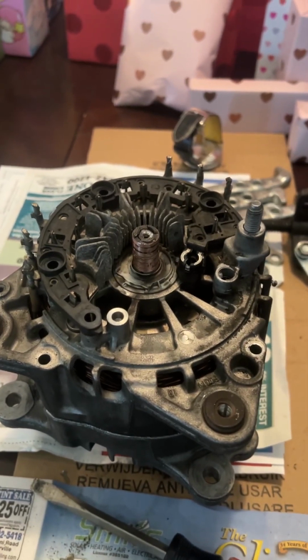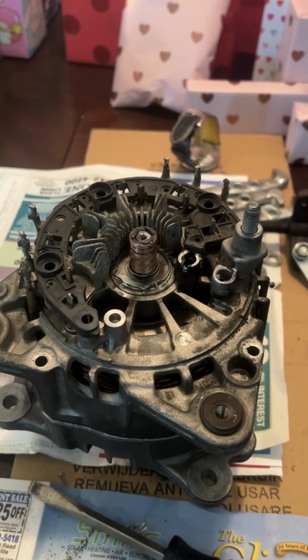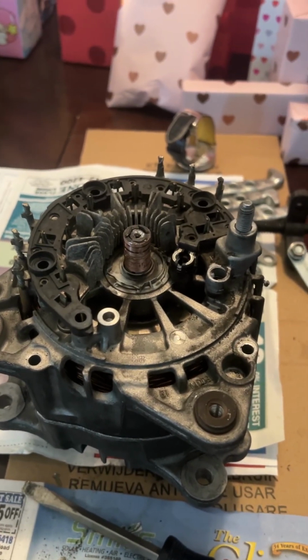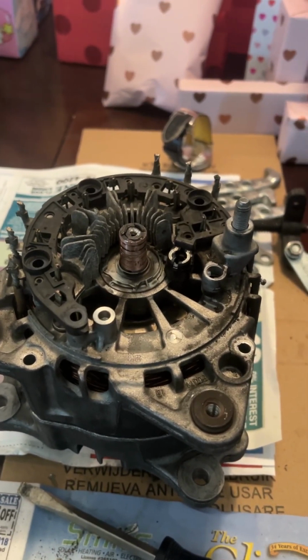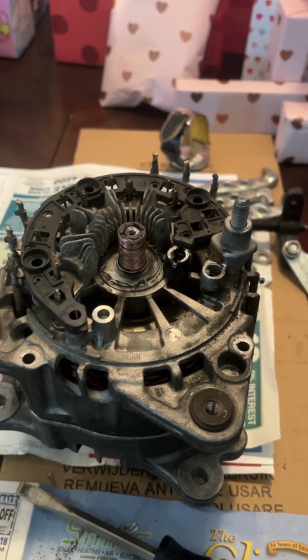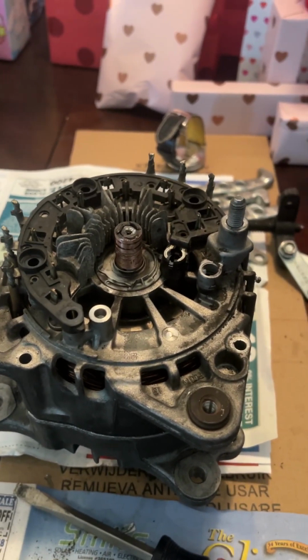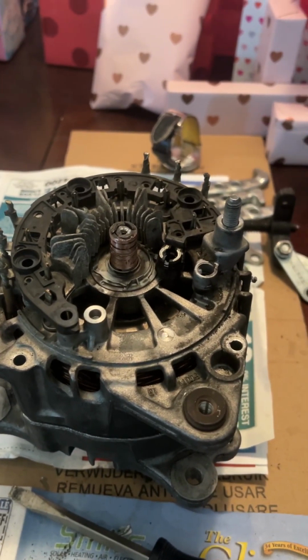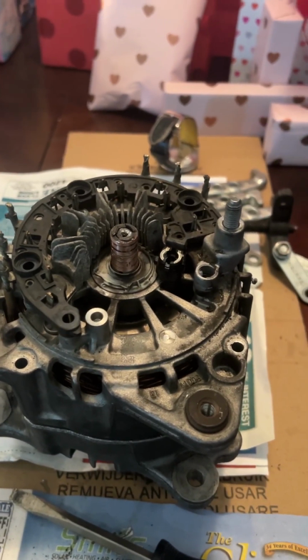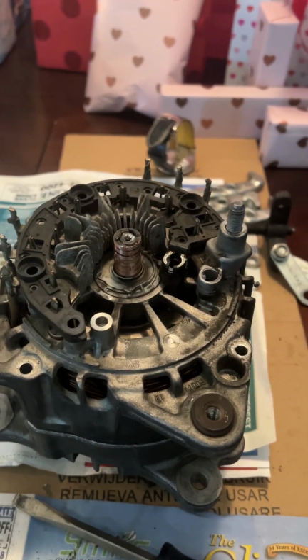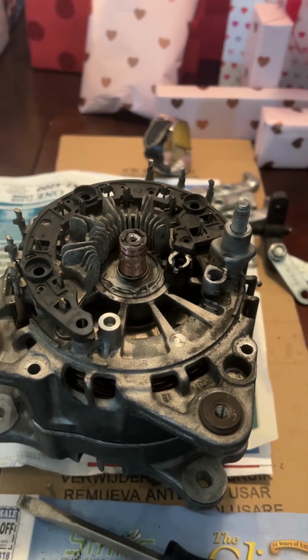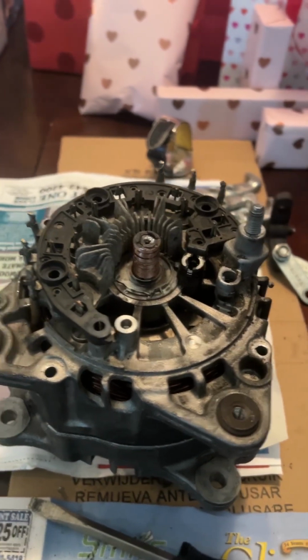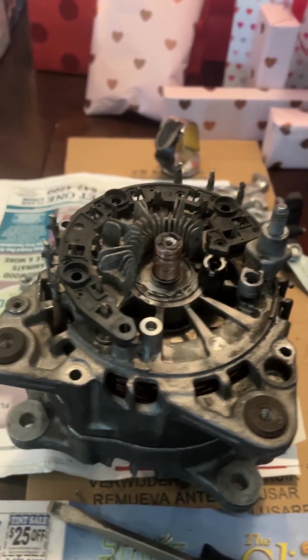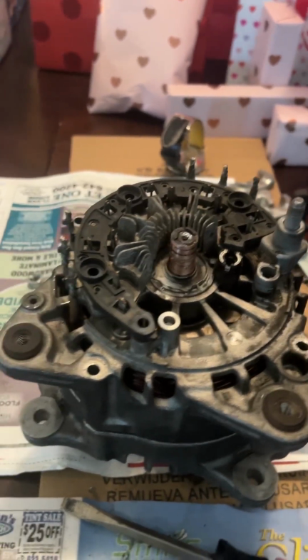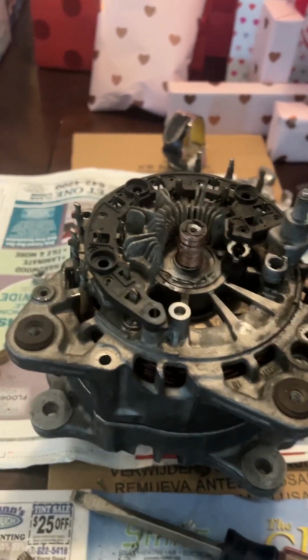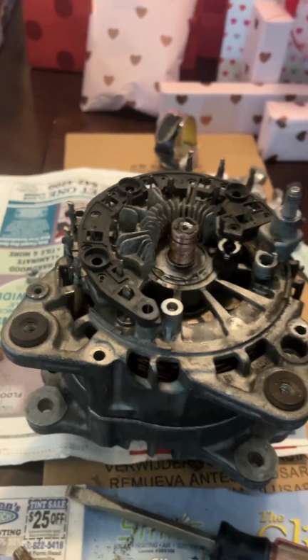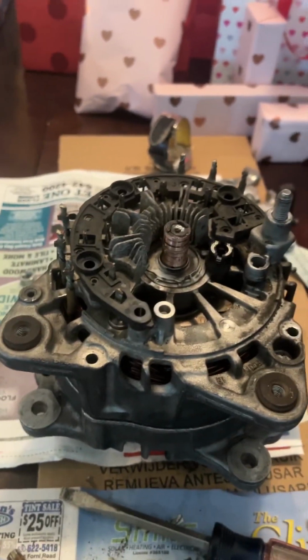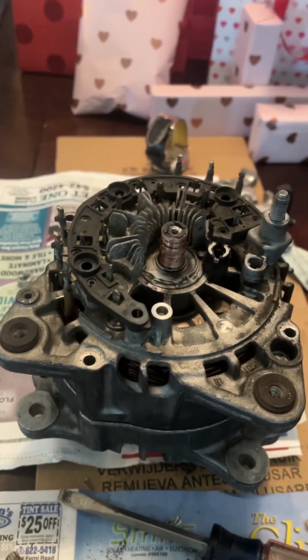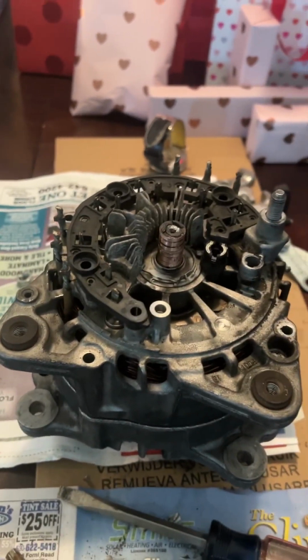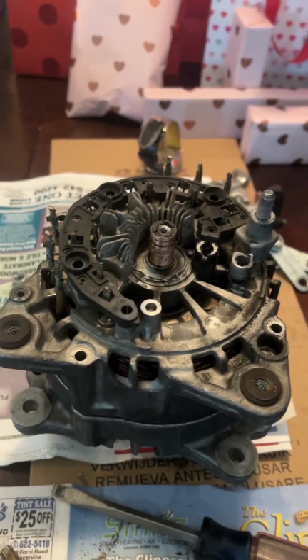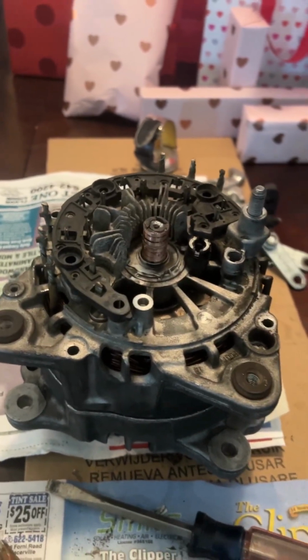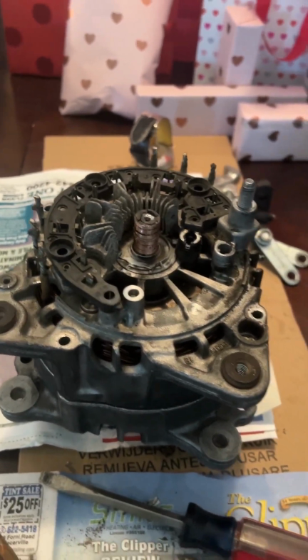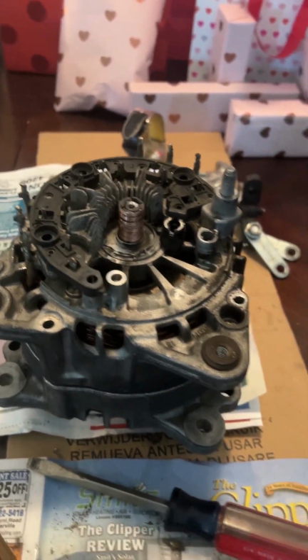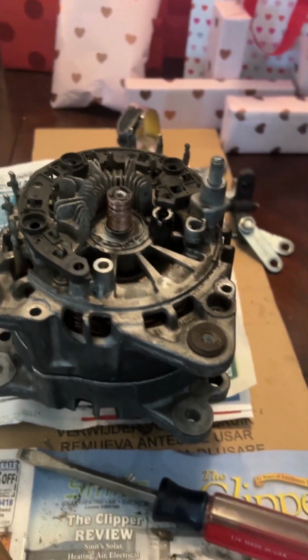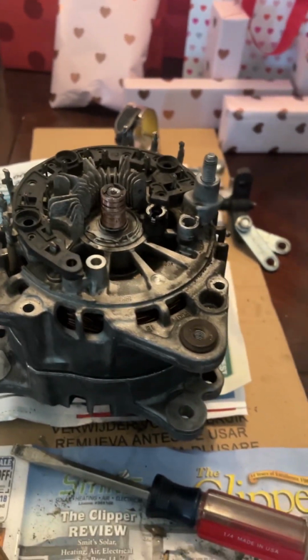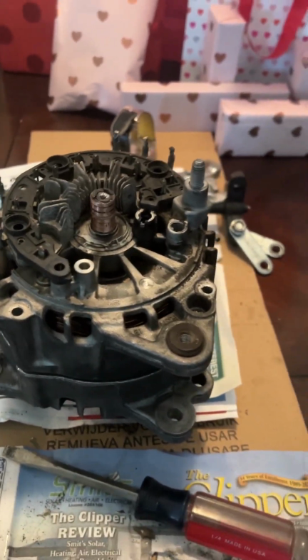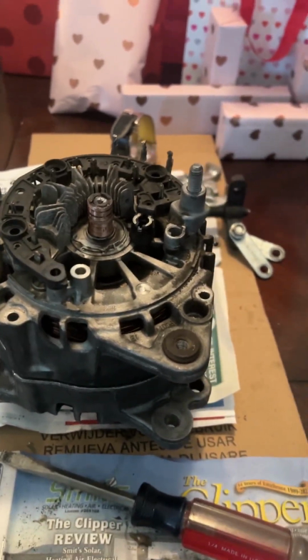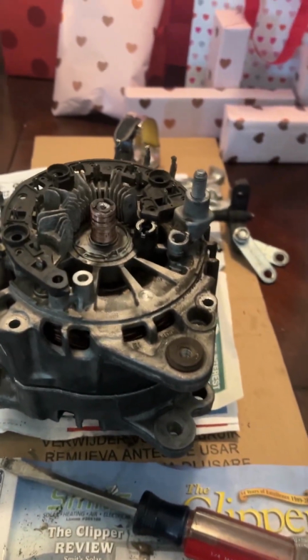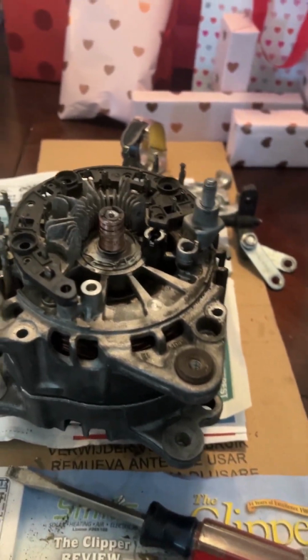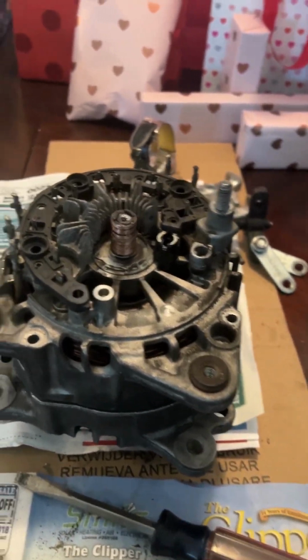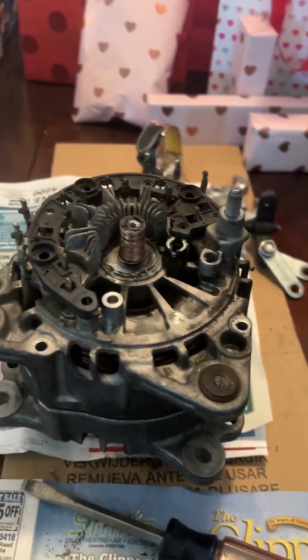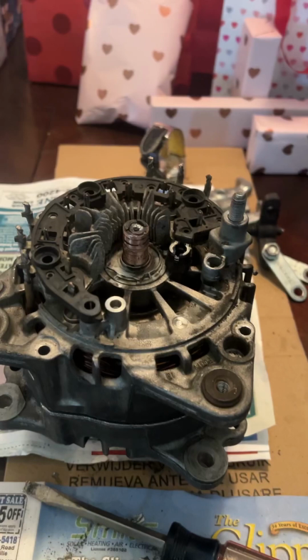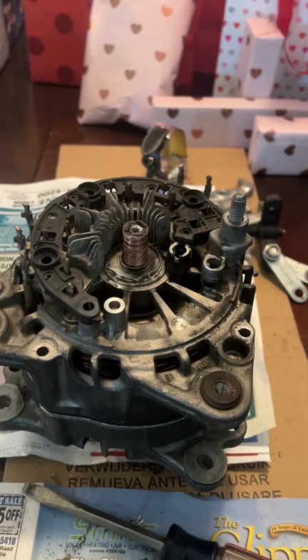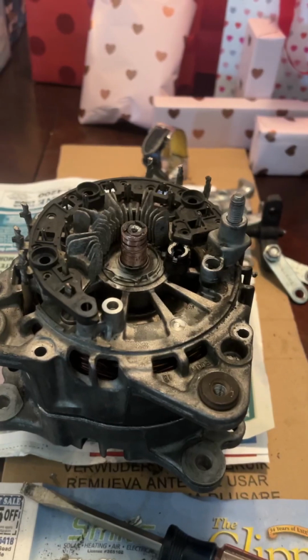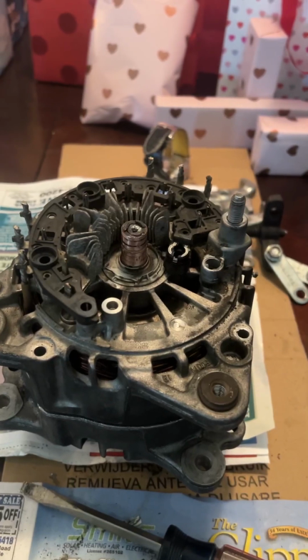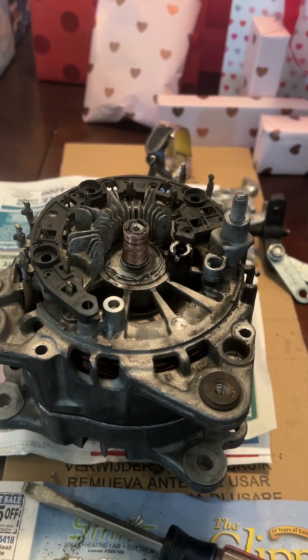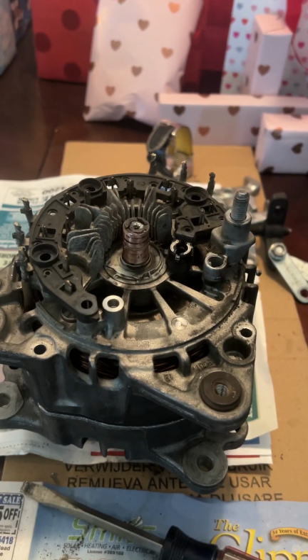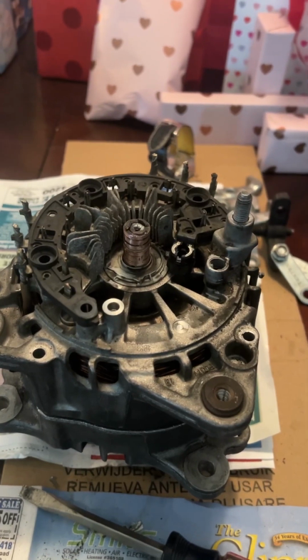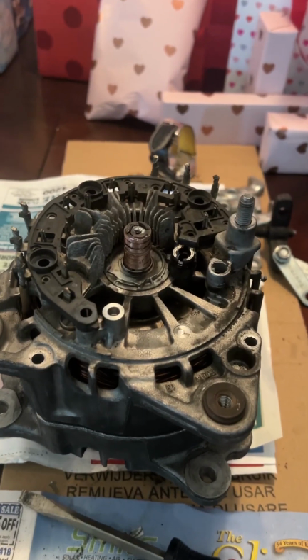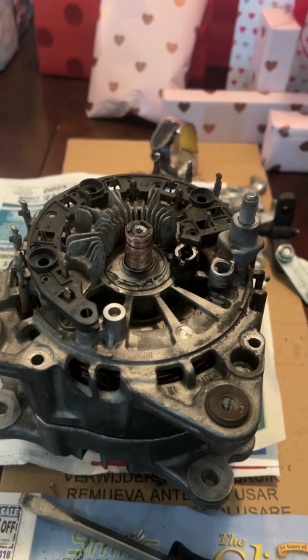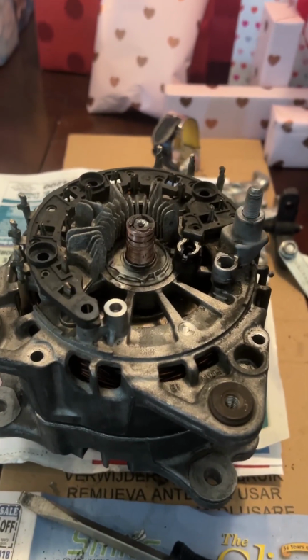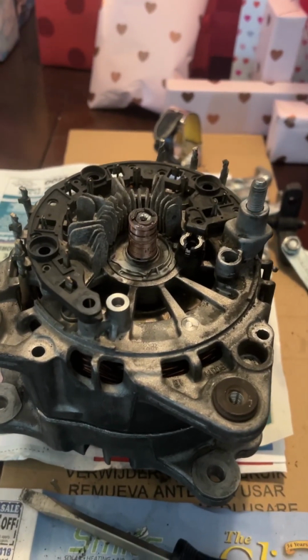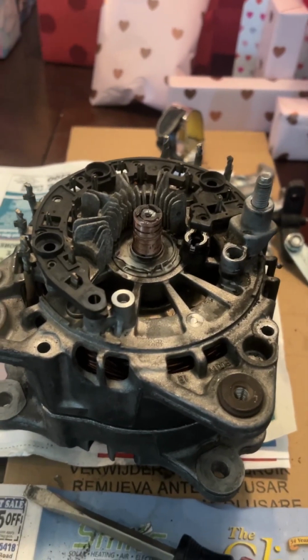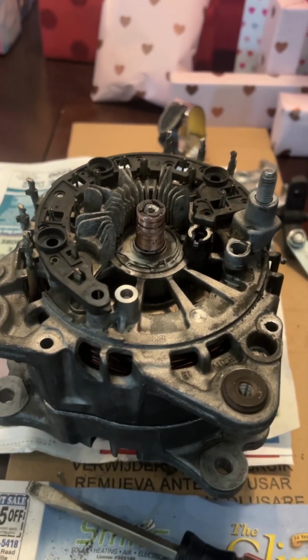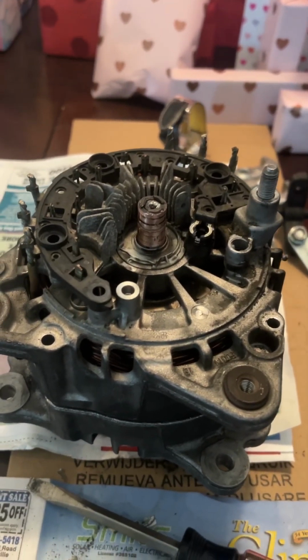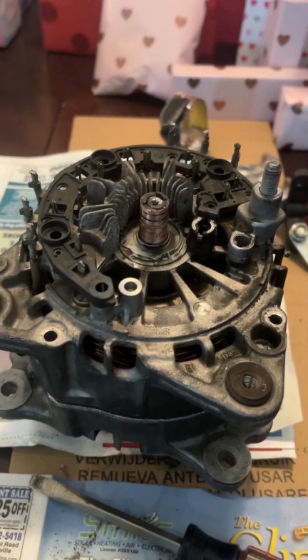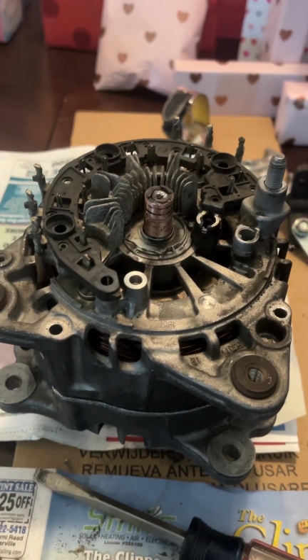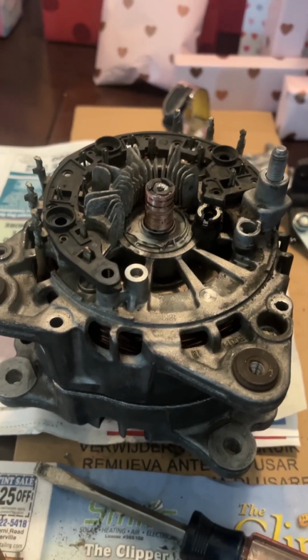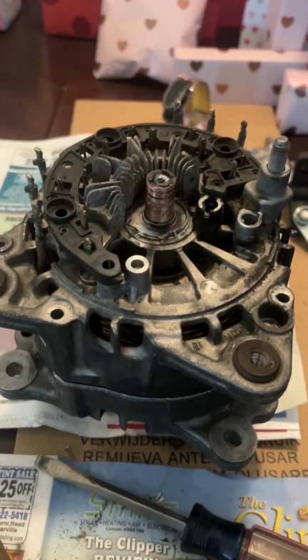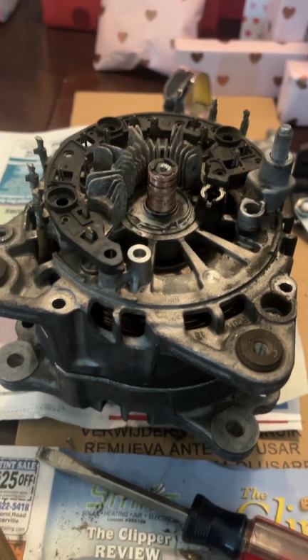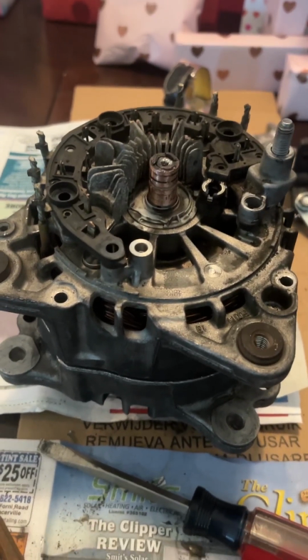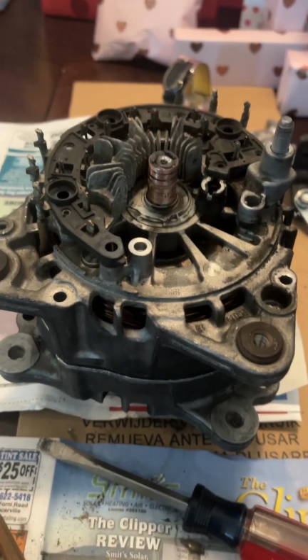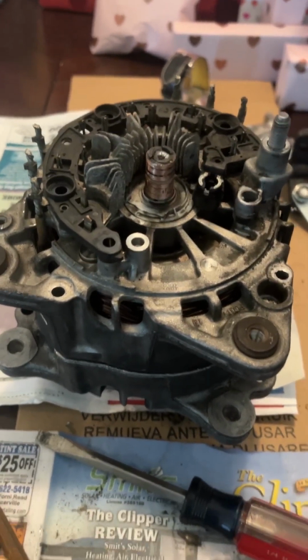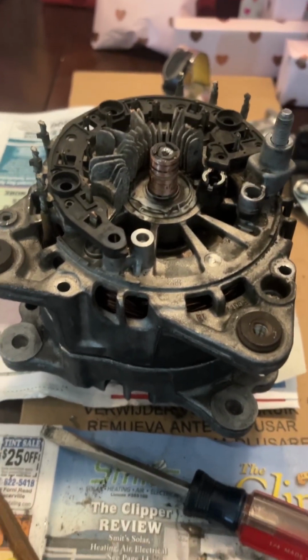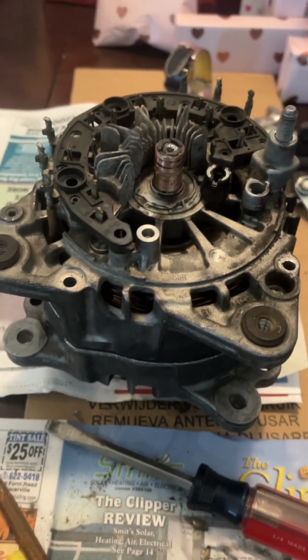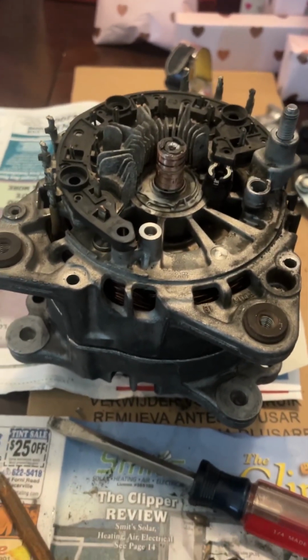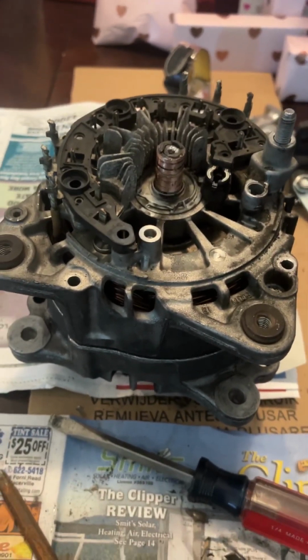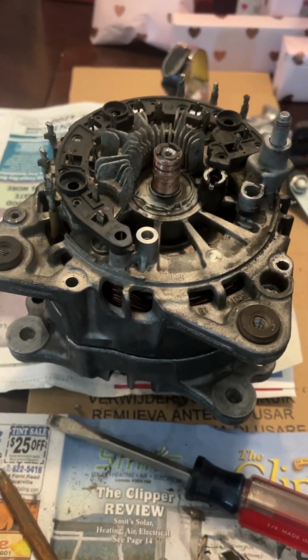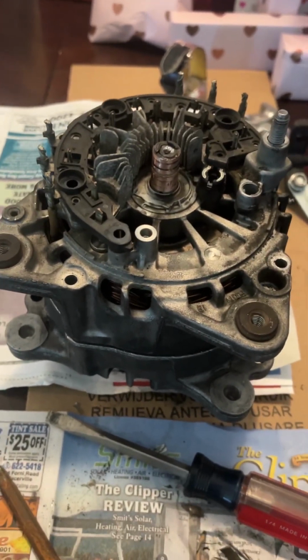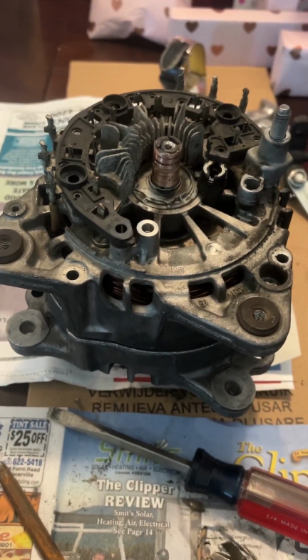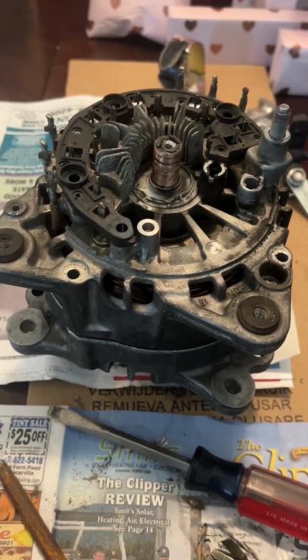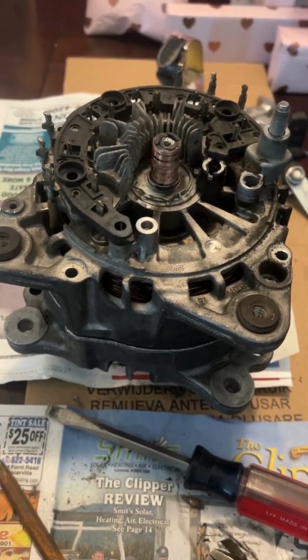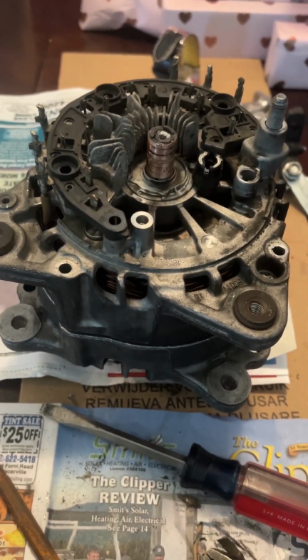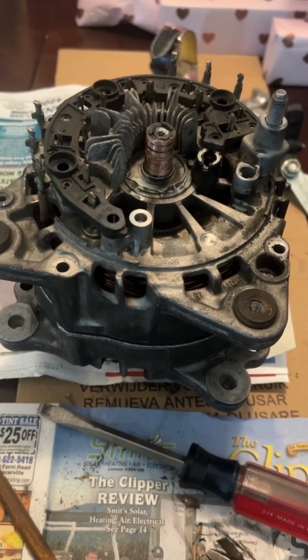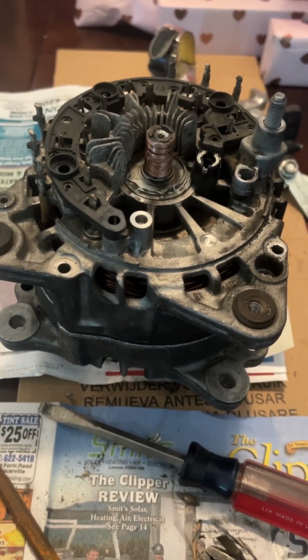Welcome to another episode of the Manly Garage. Doing a quick repair on a 2014 Audi Q7 3.0 TDI alternator.